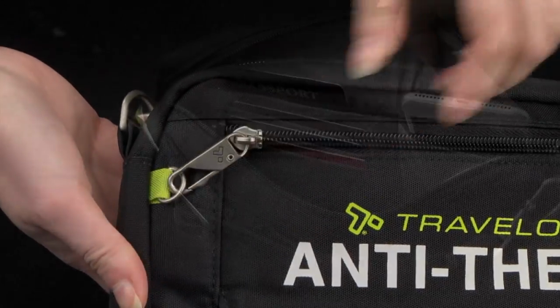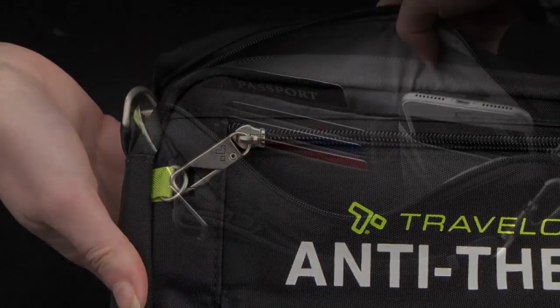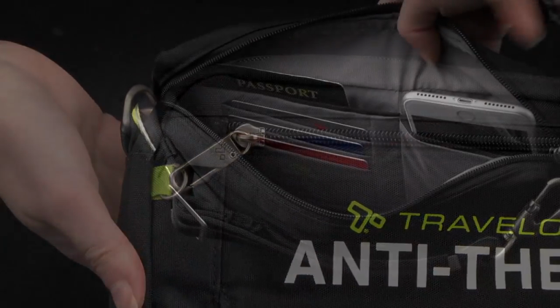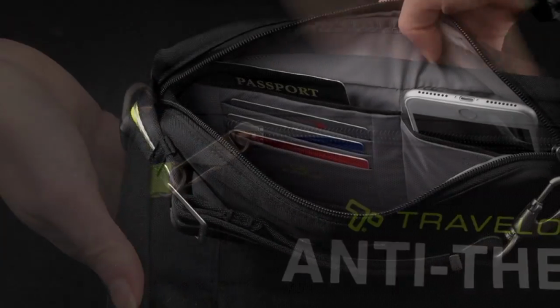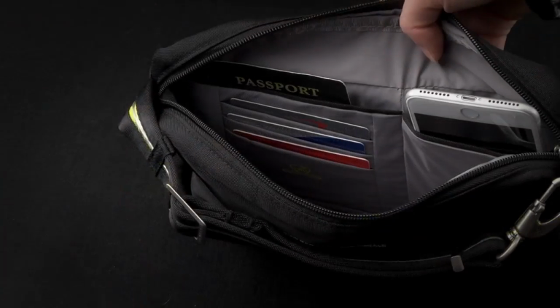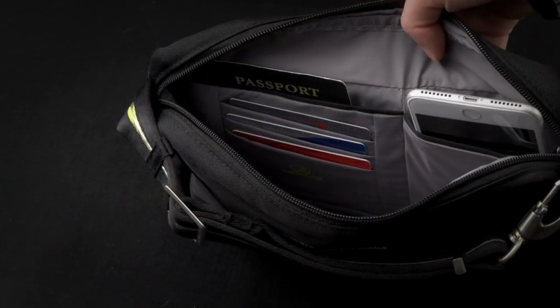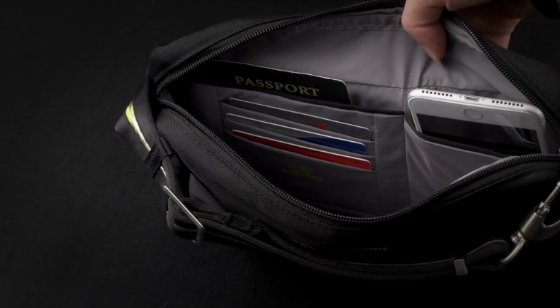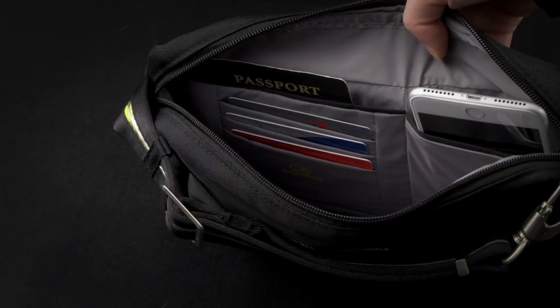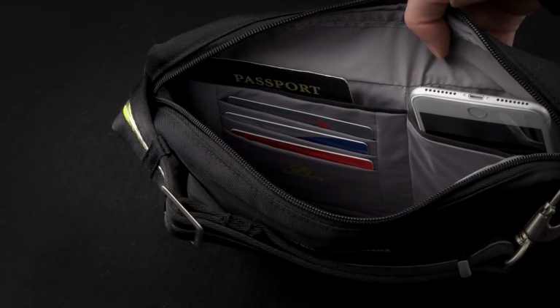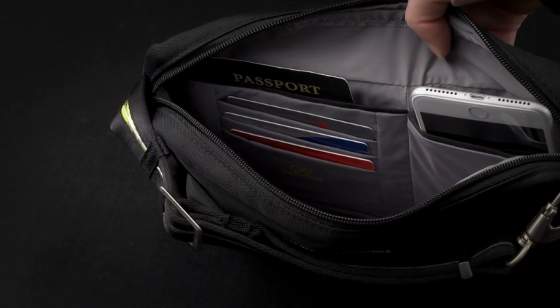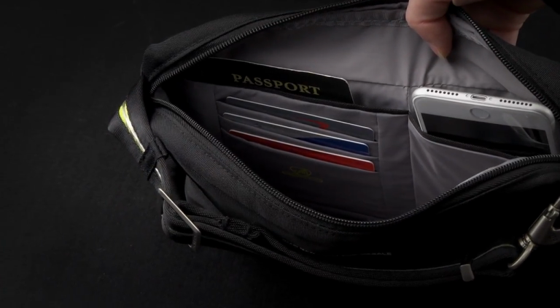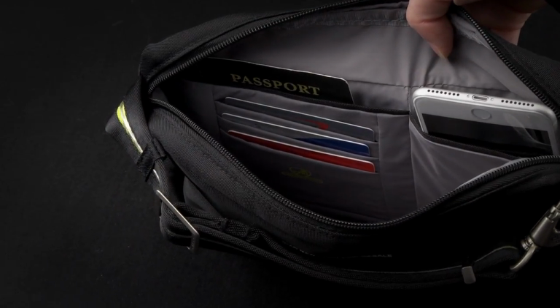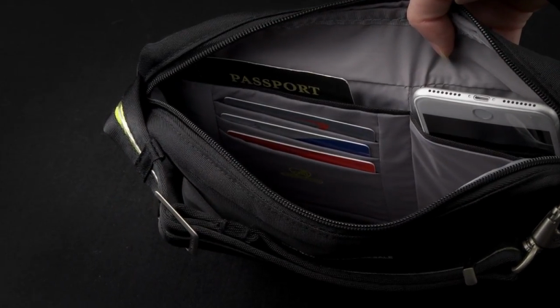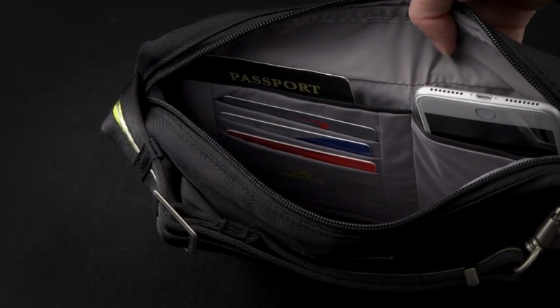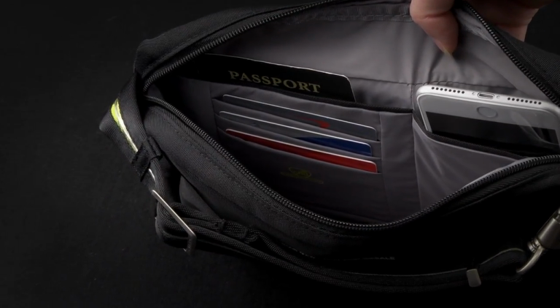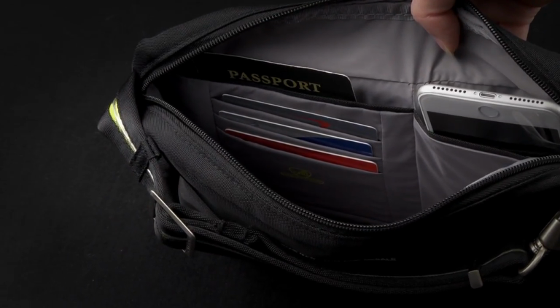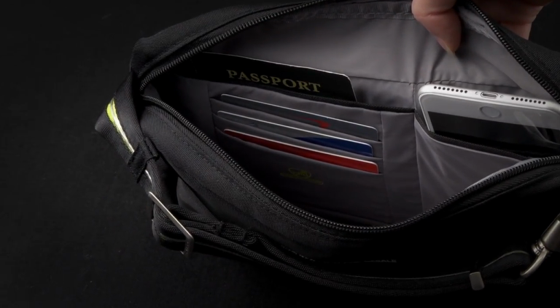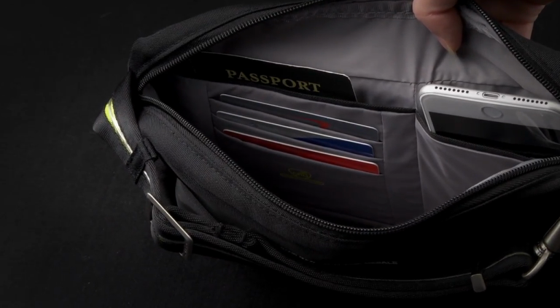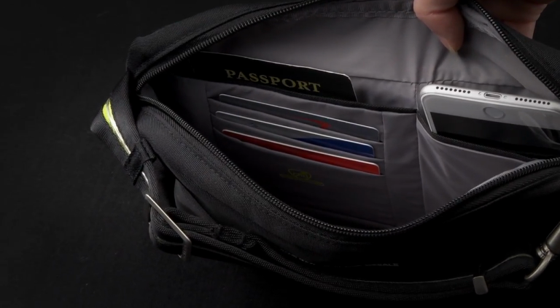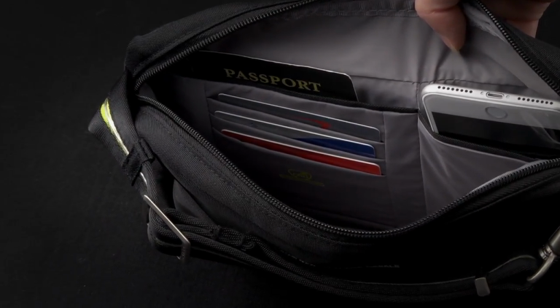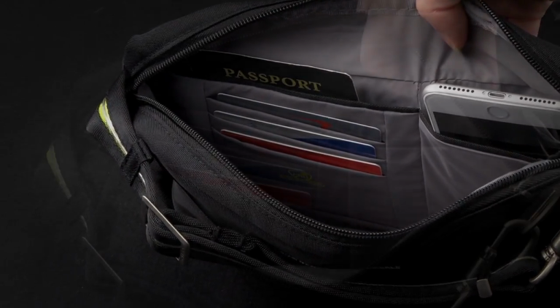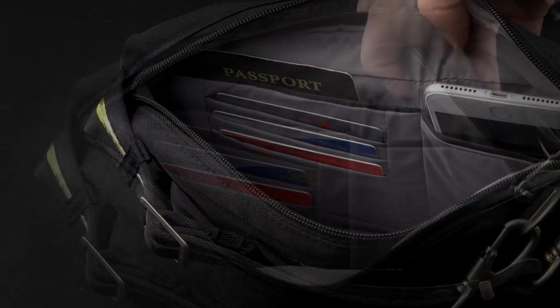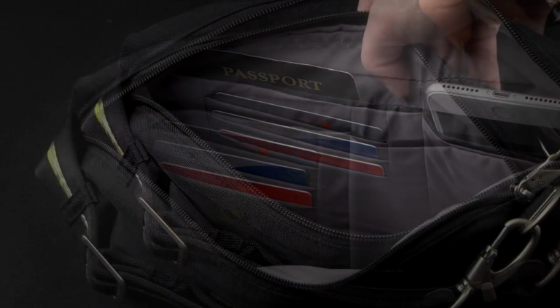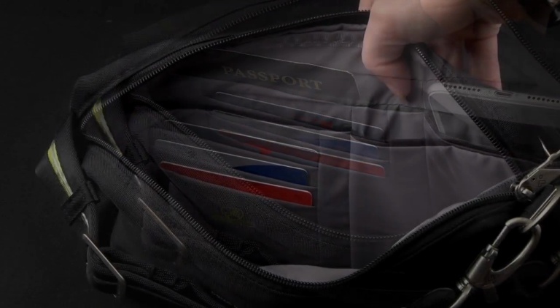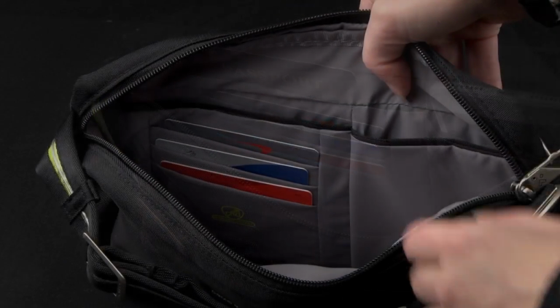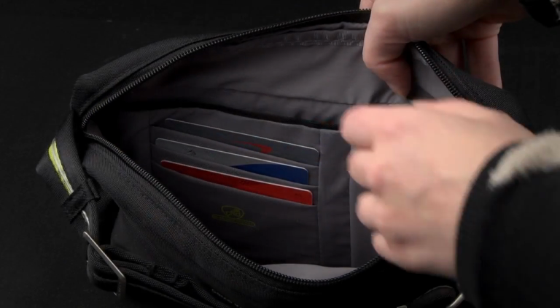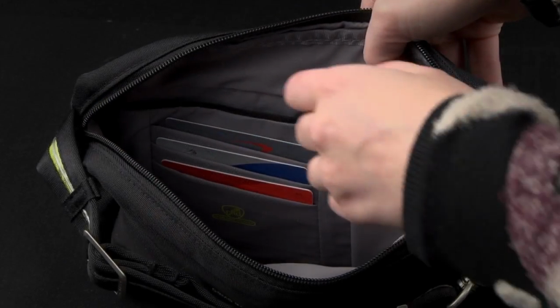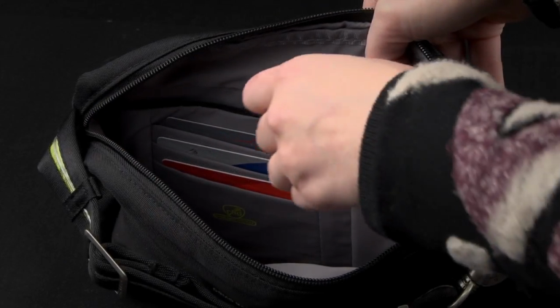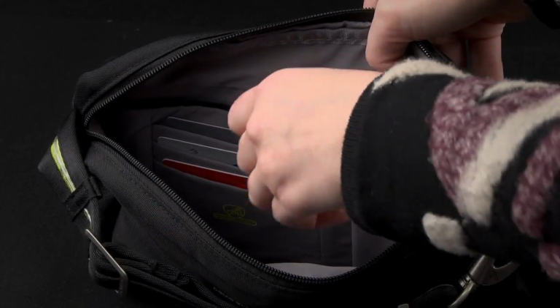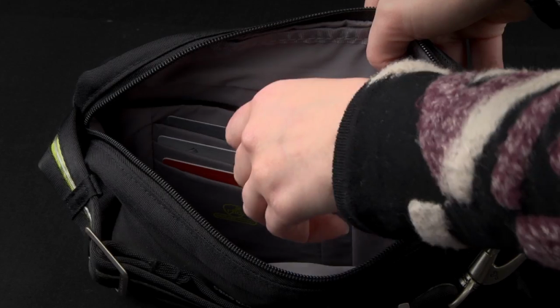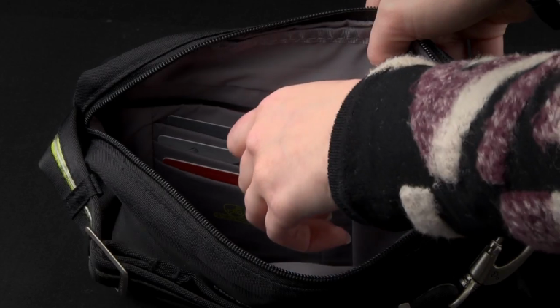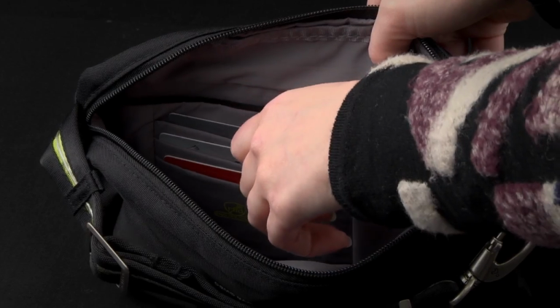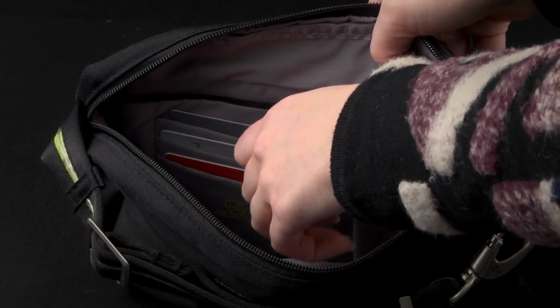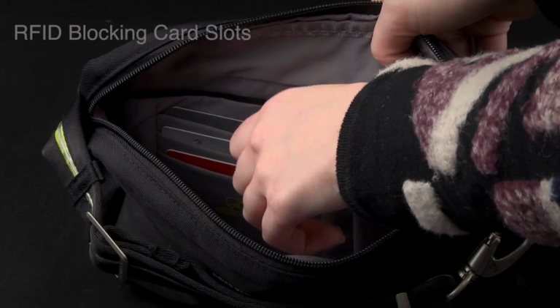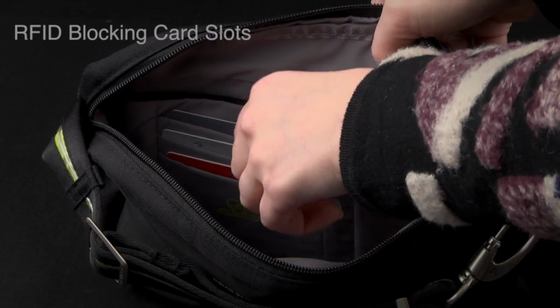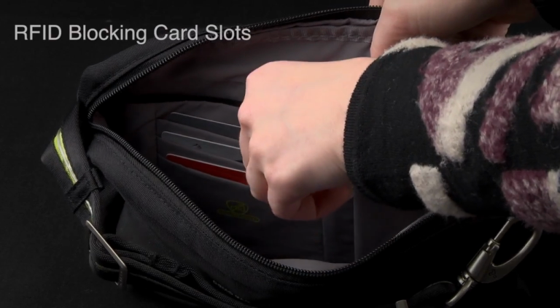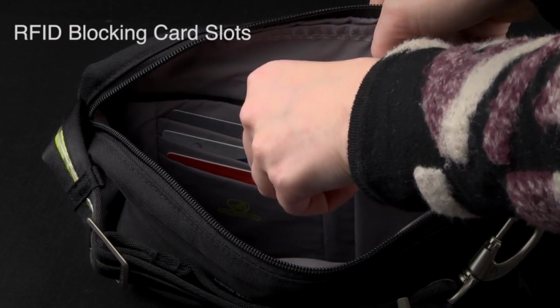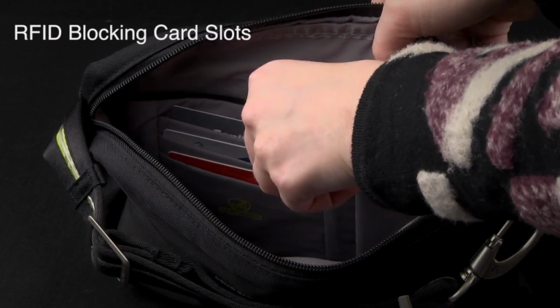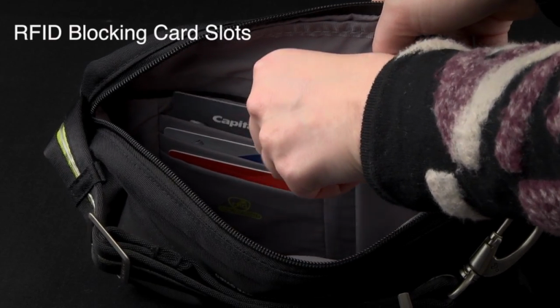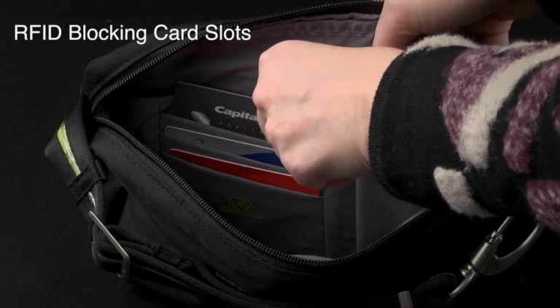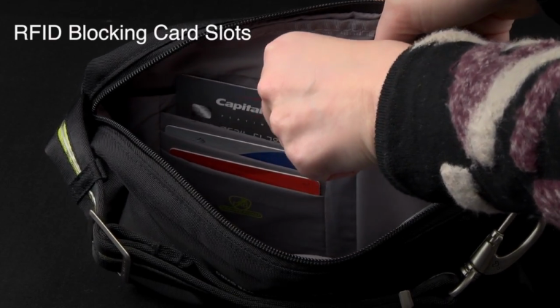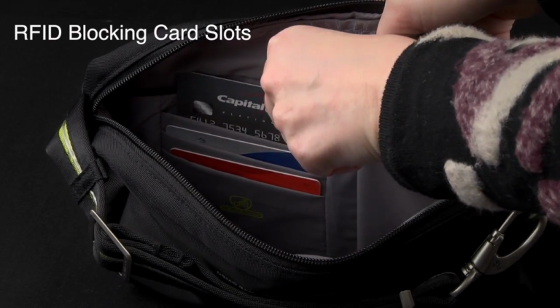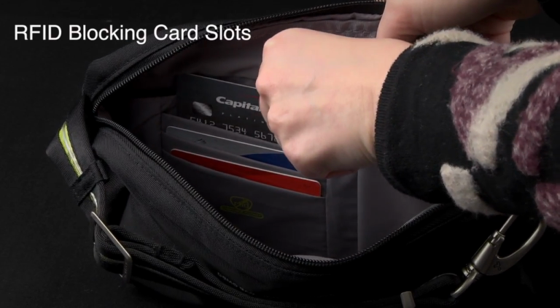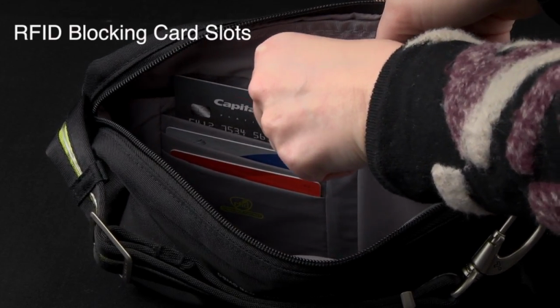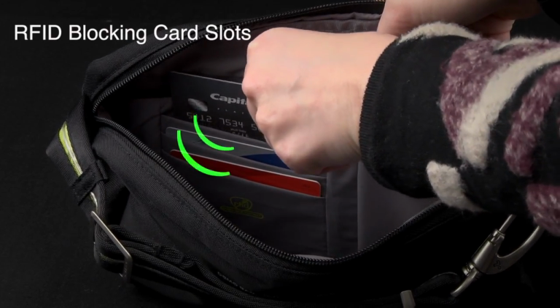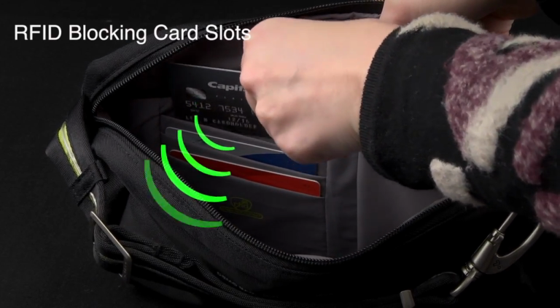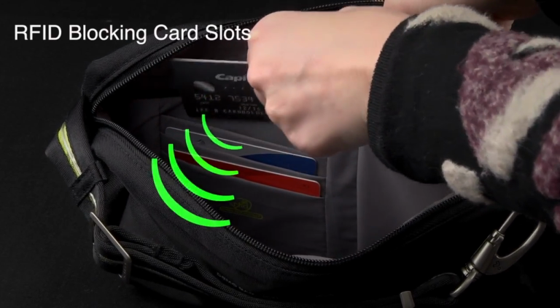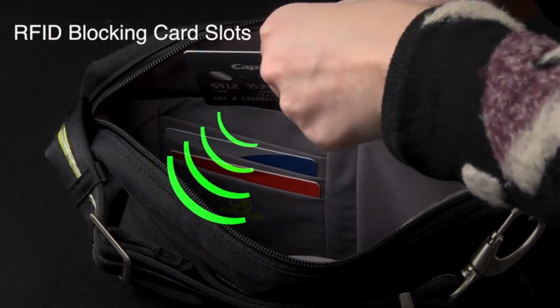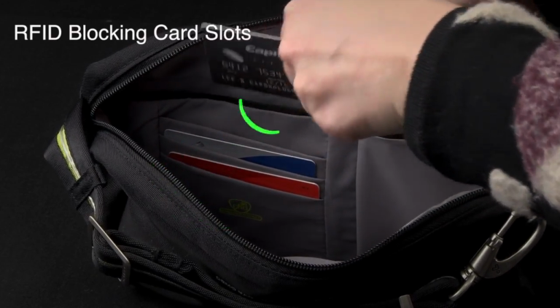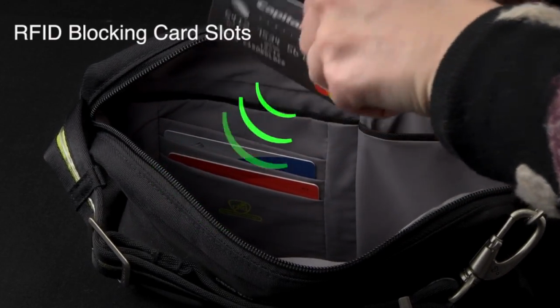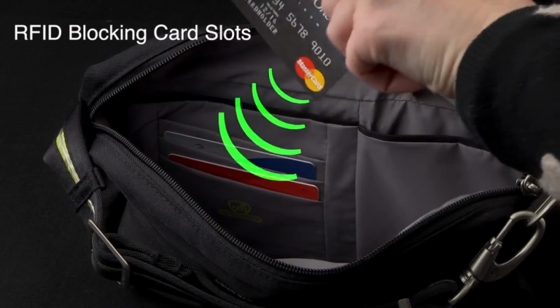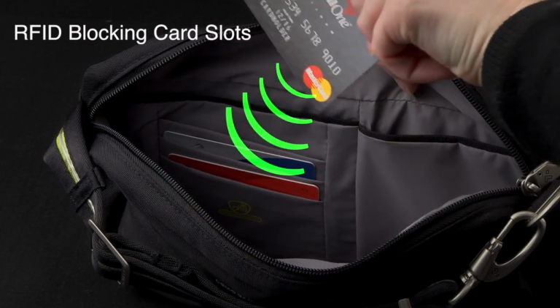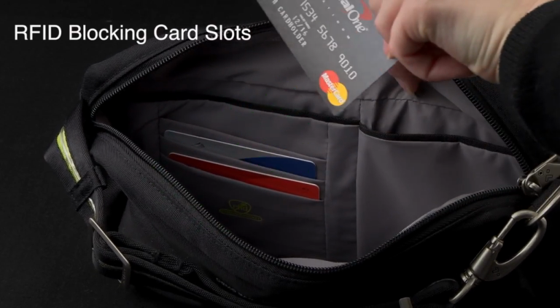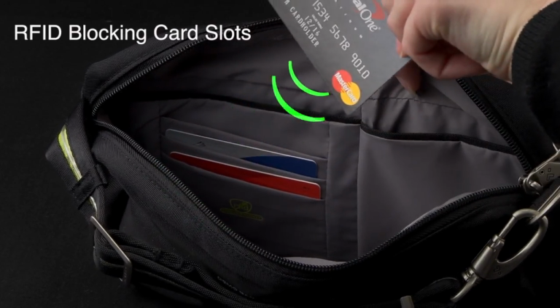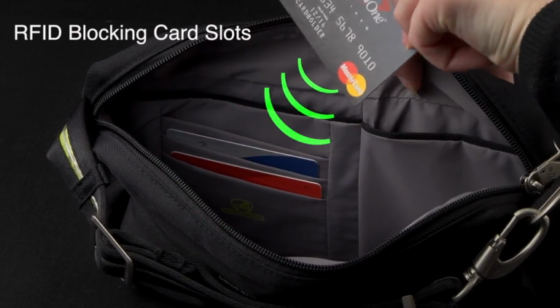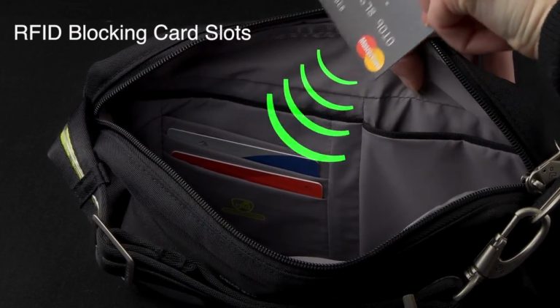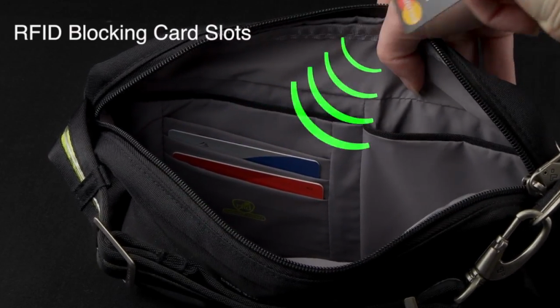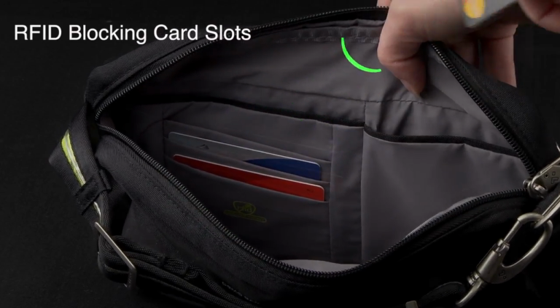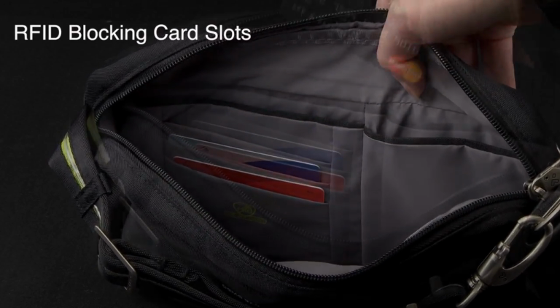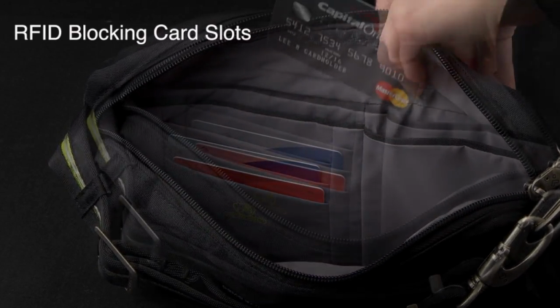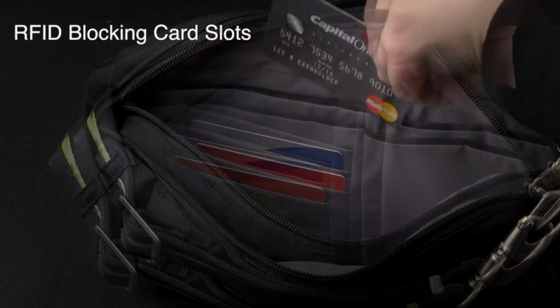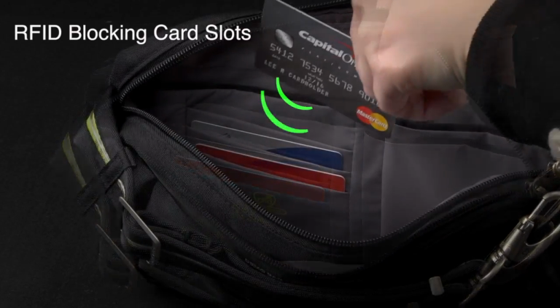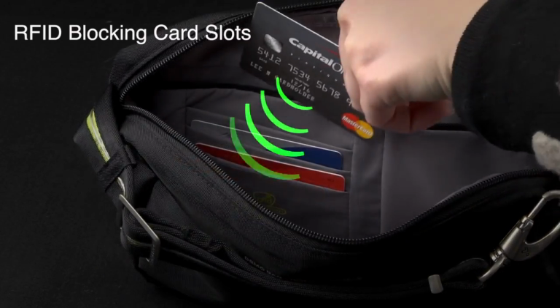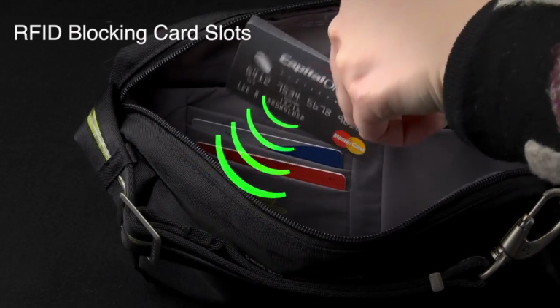In addition, the demo bag interior clearly shows the RFID blocking card and passport slots.